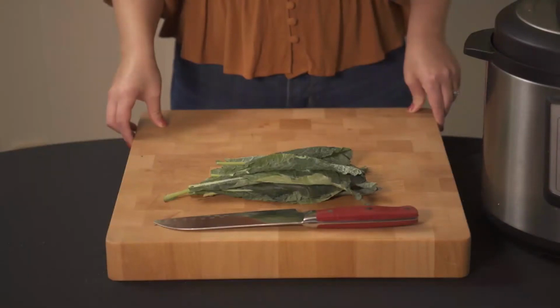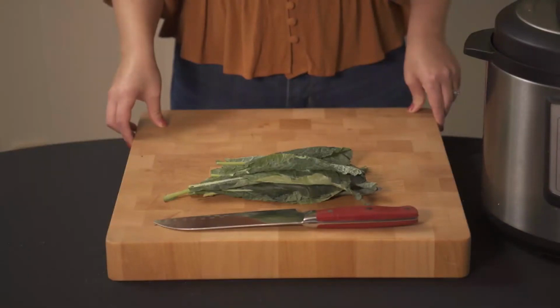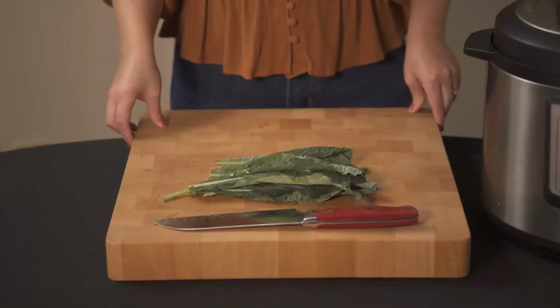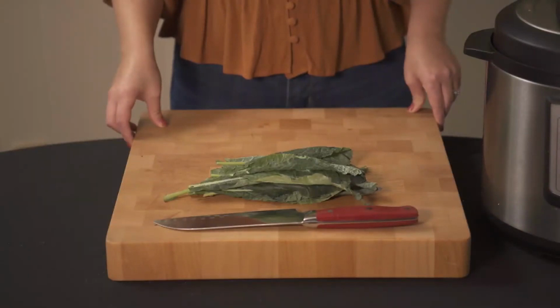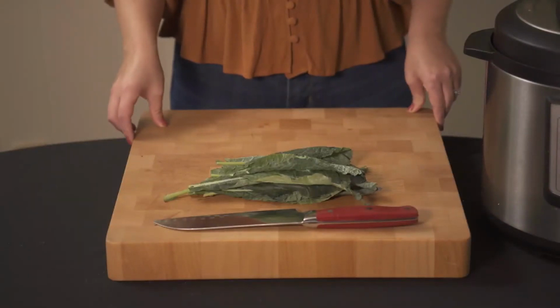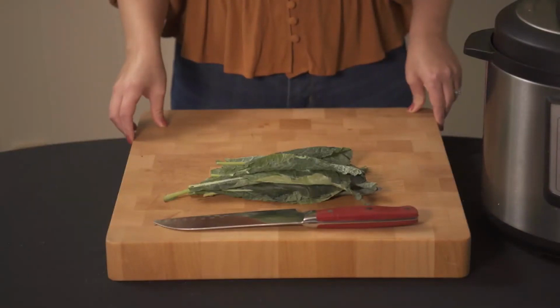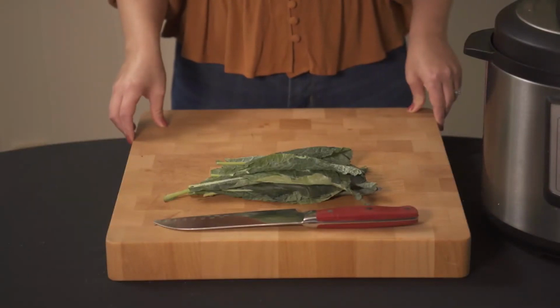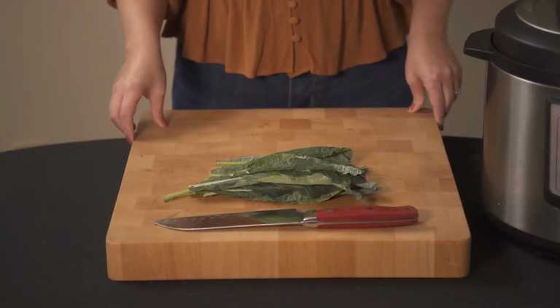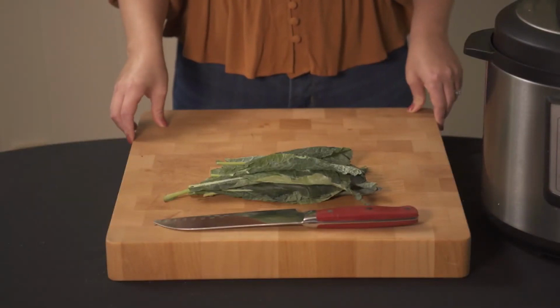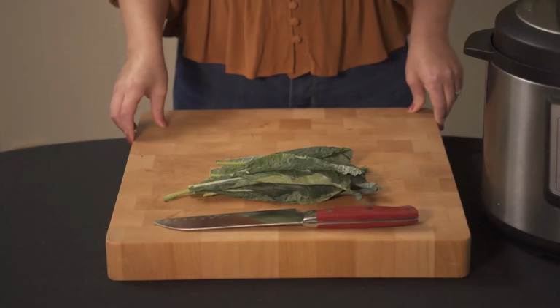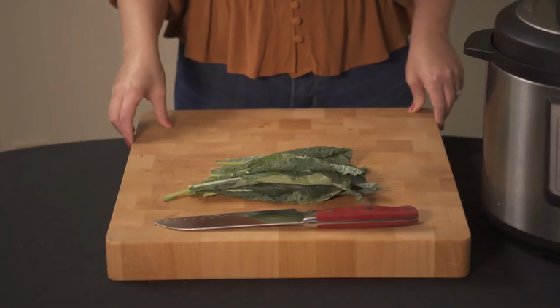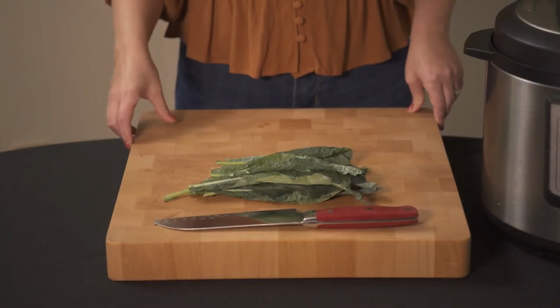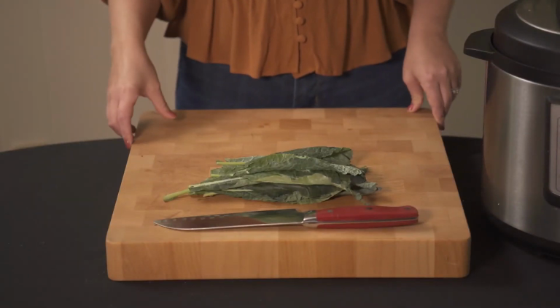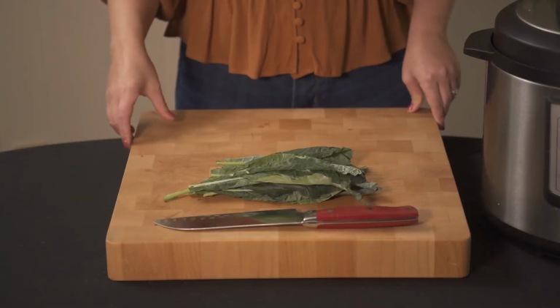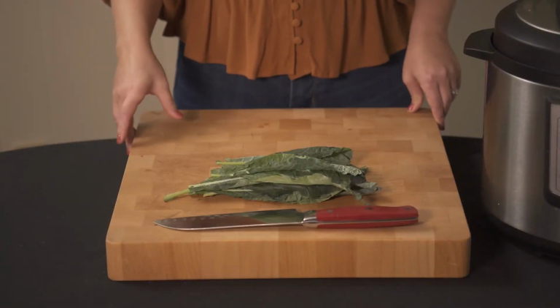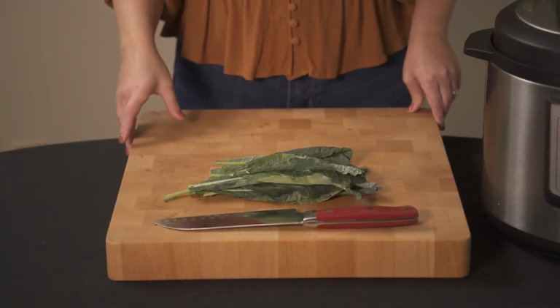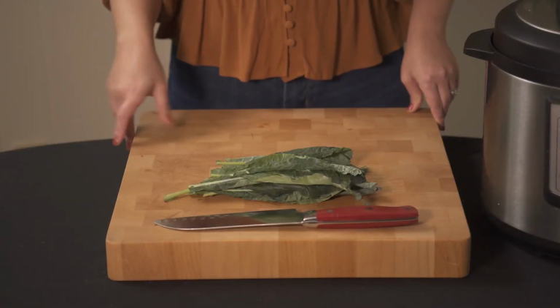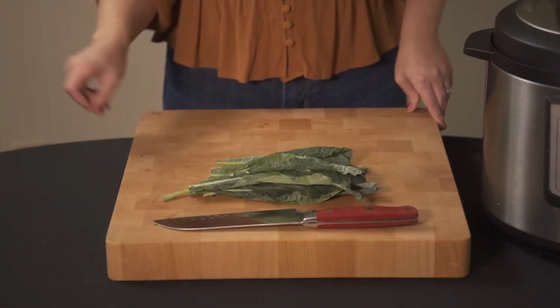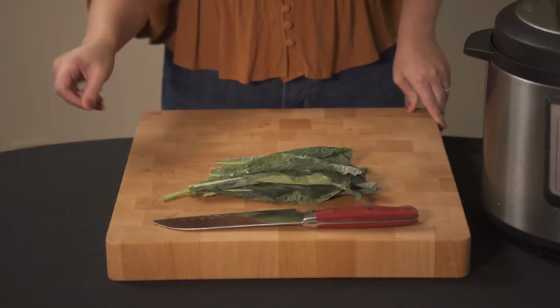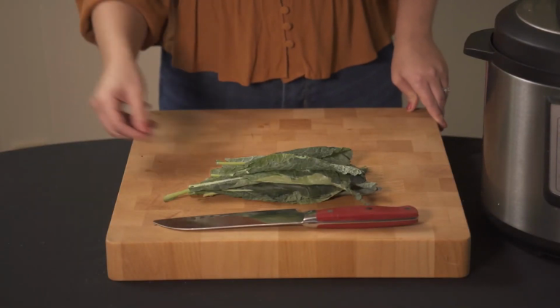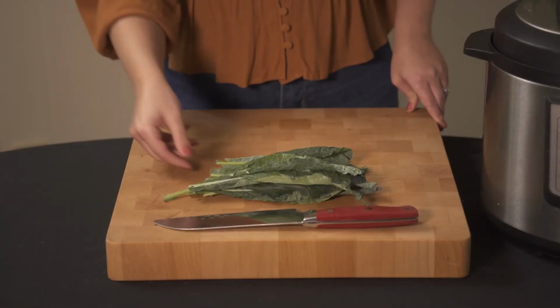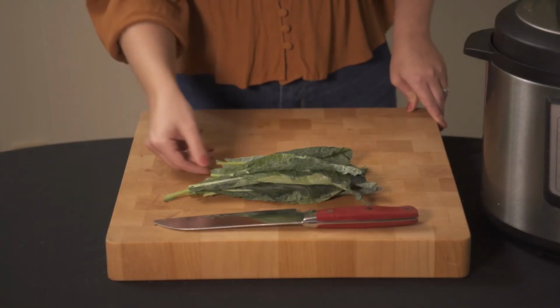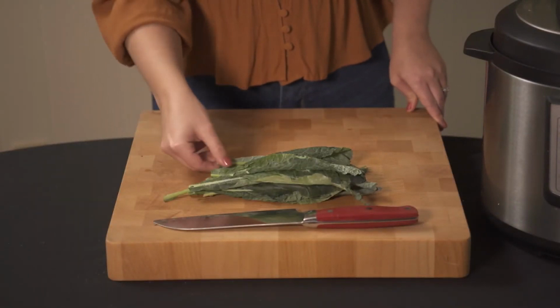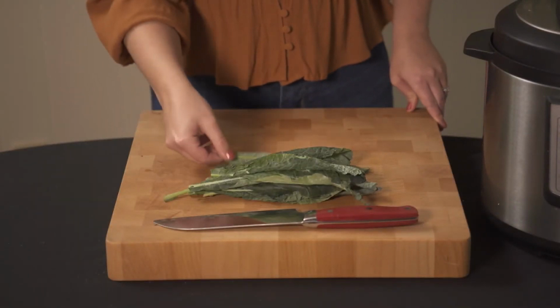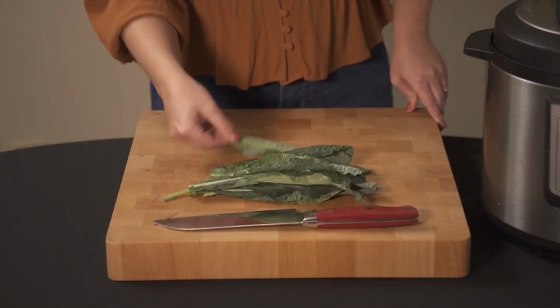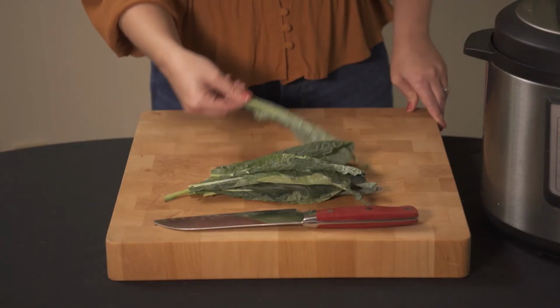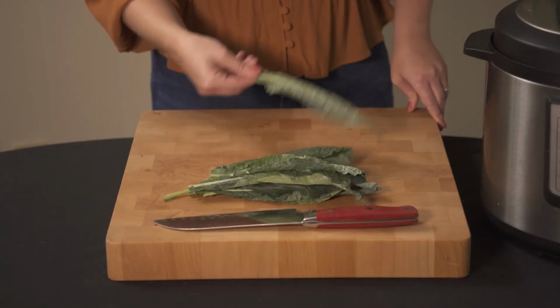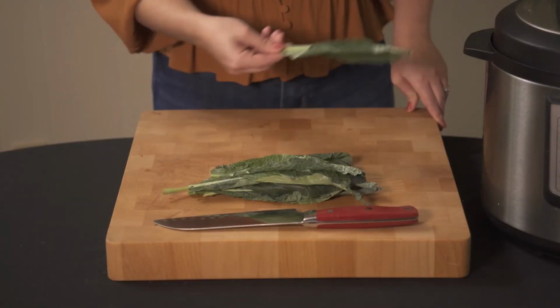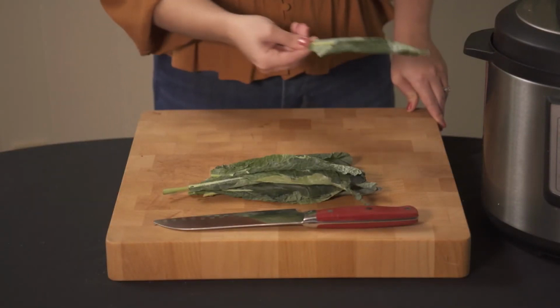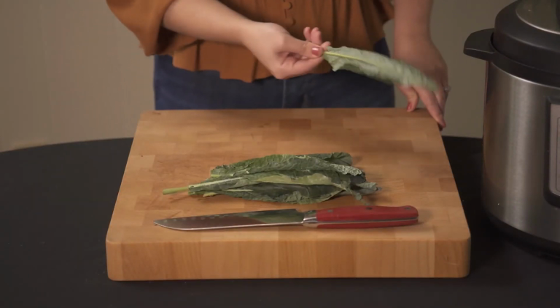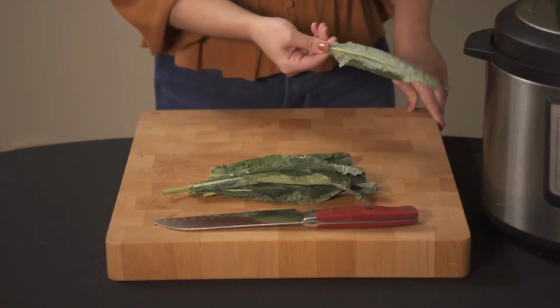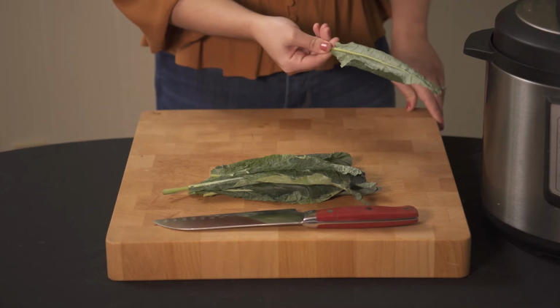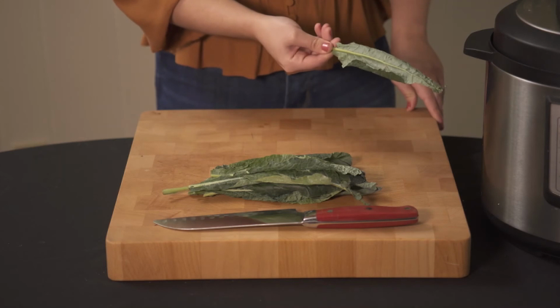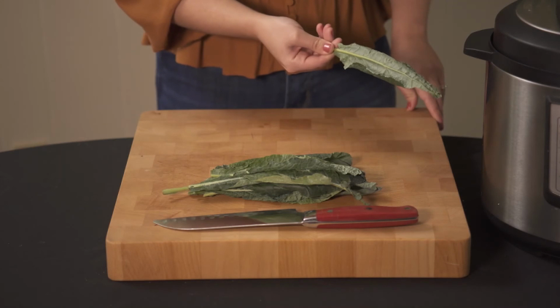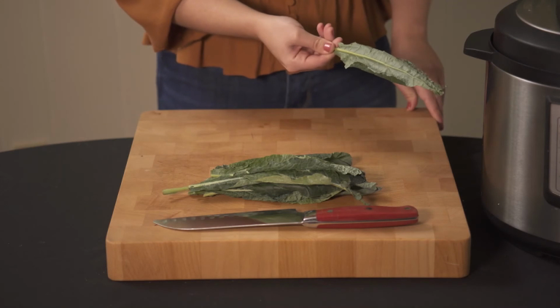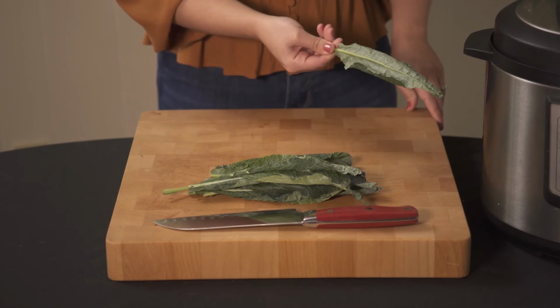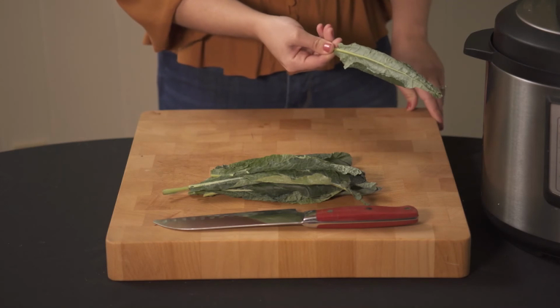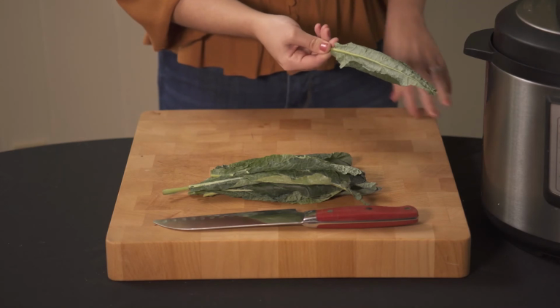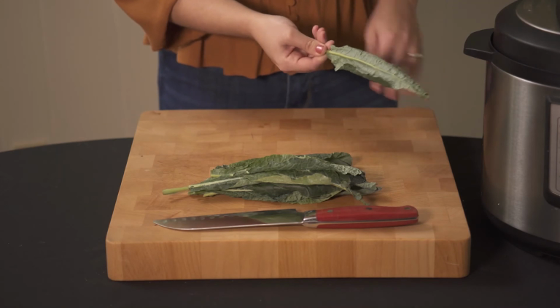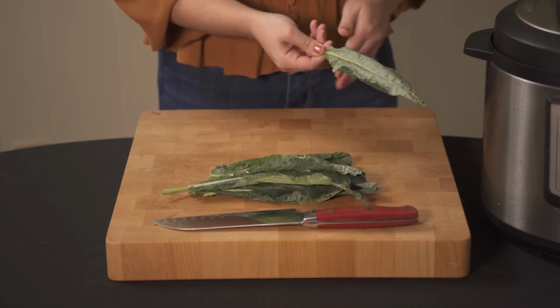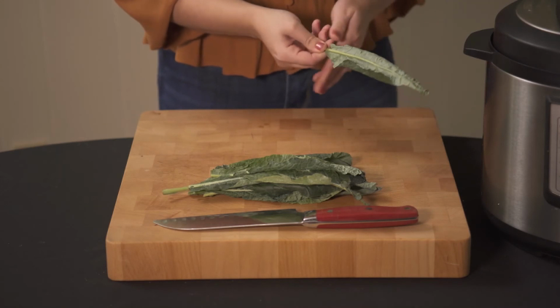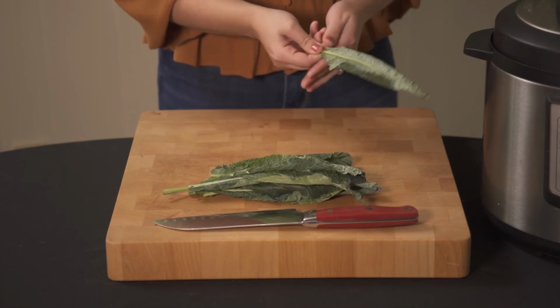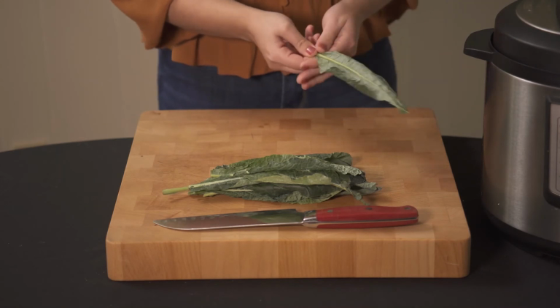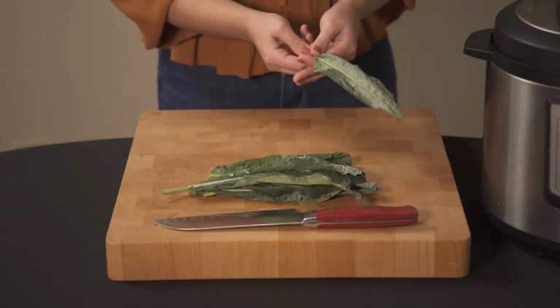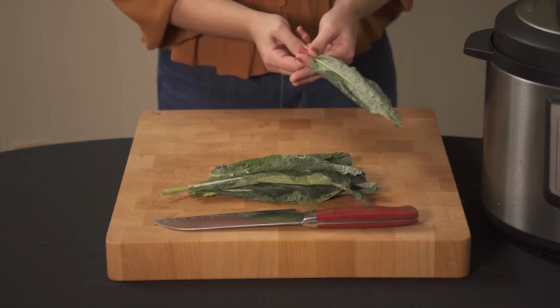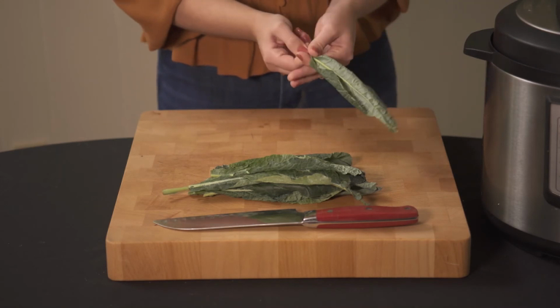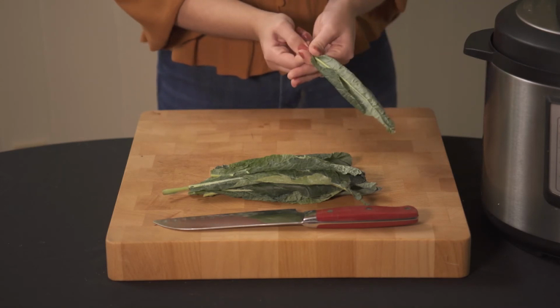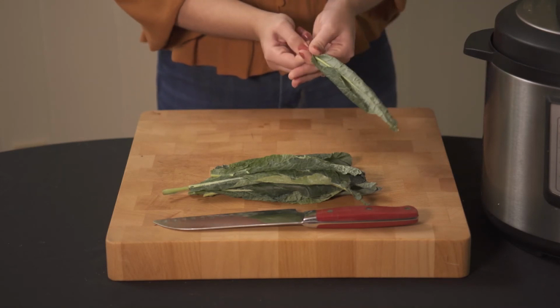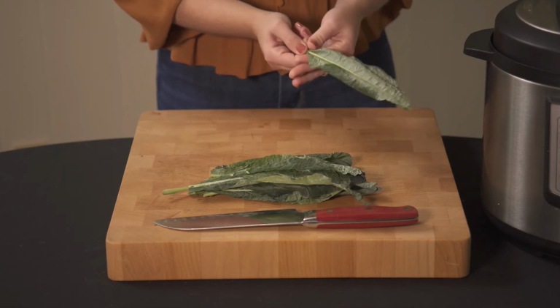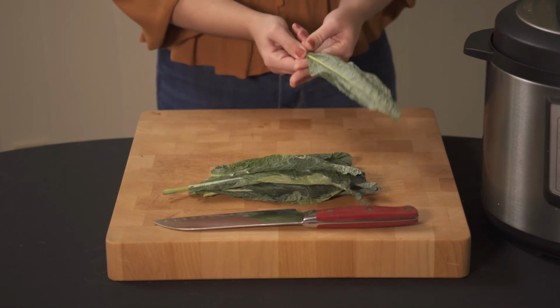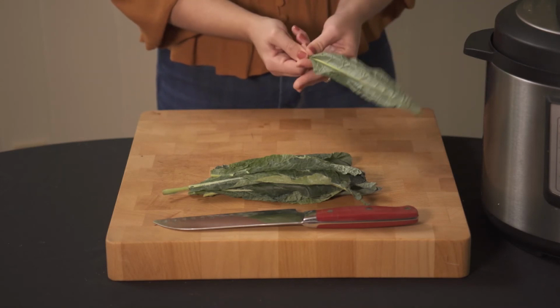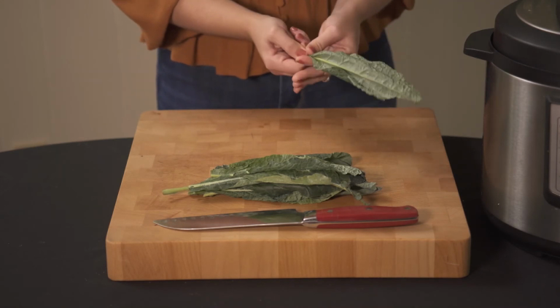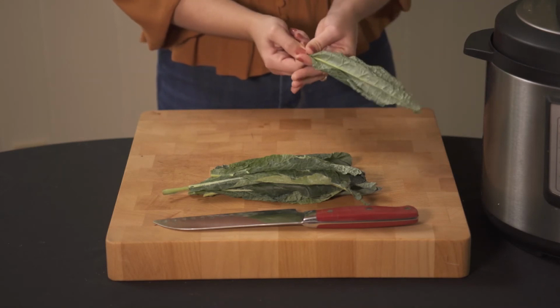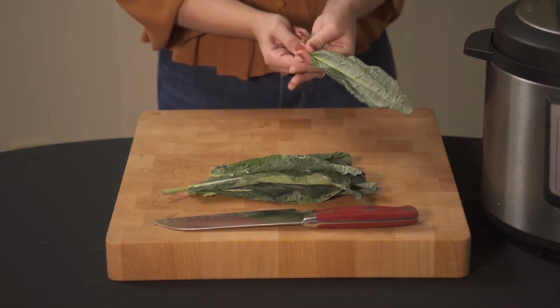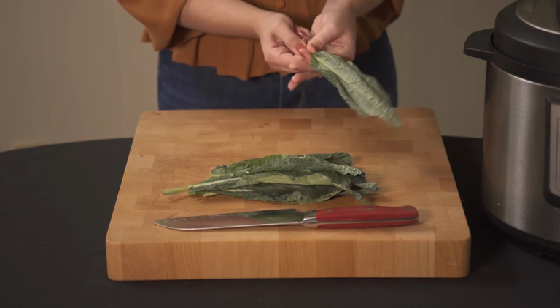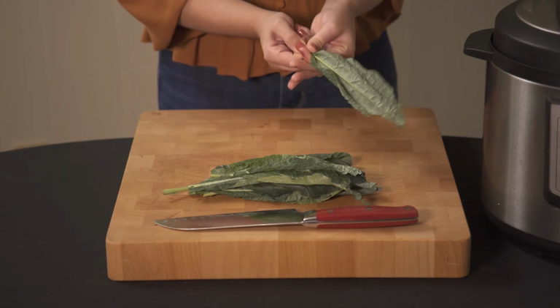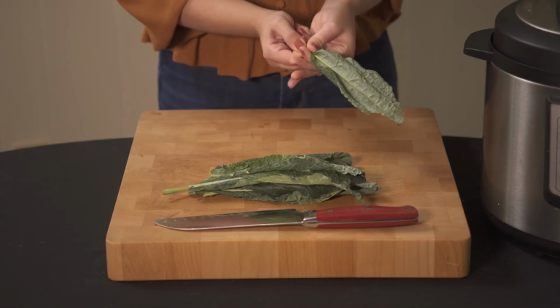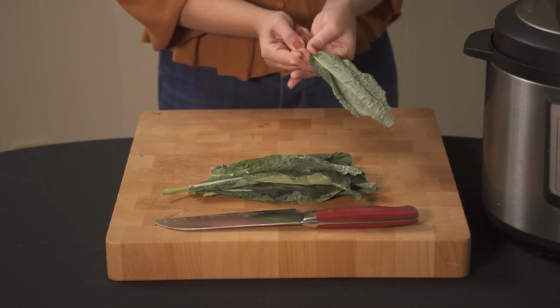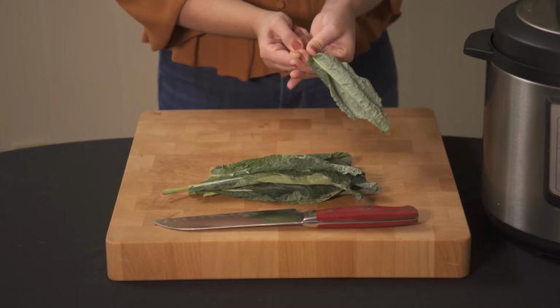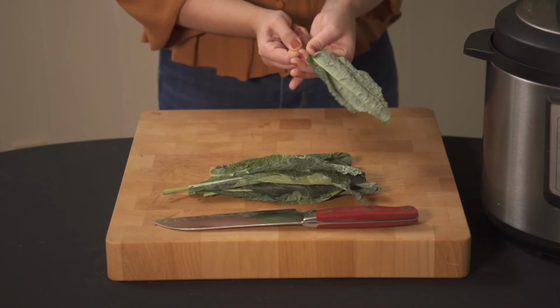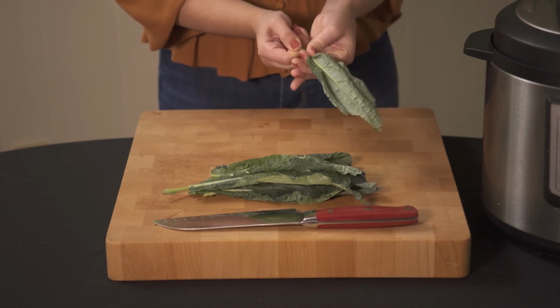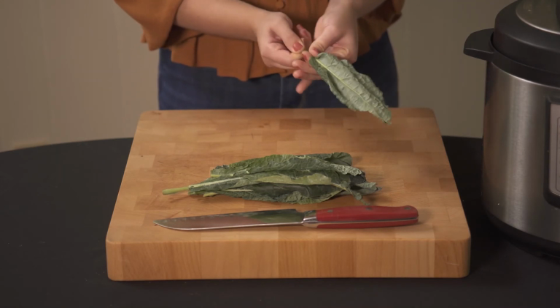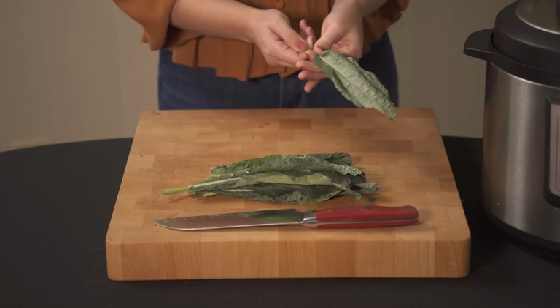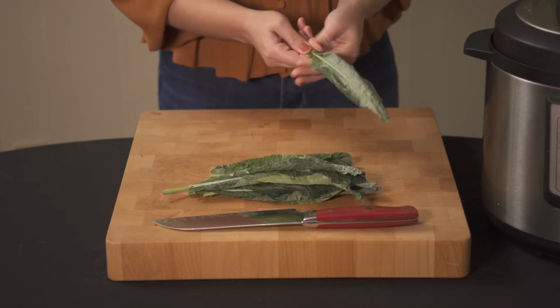While the curry cooks, let's de-stem and chop the kale. To de-stem, take it by the end and pull.